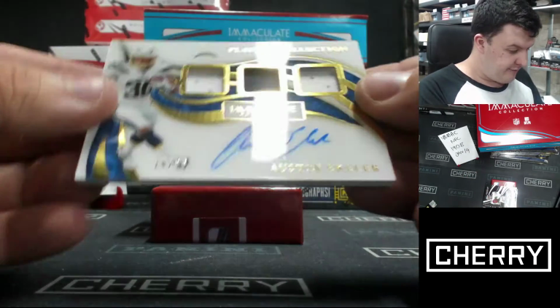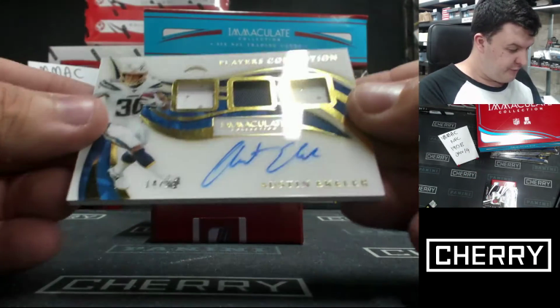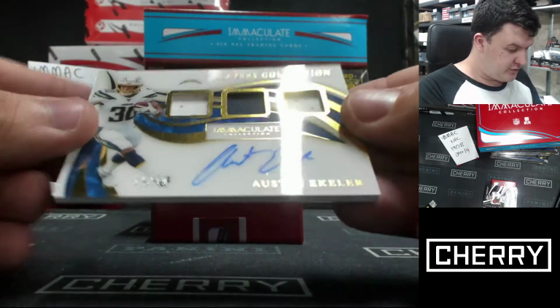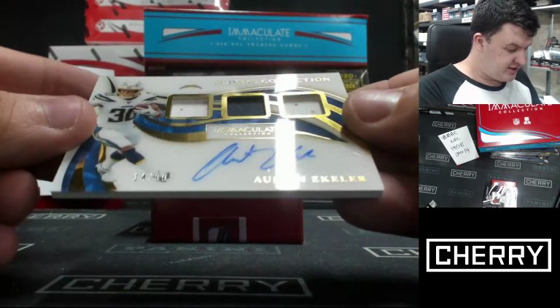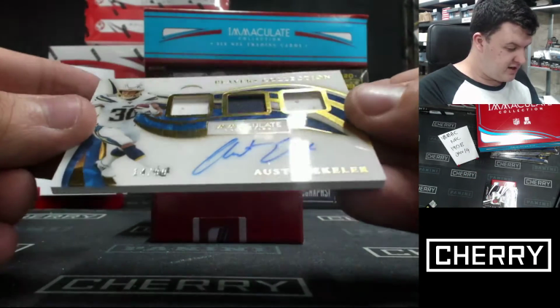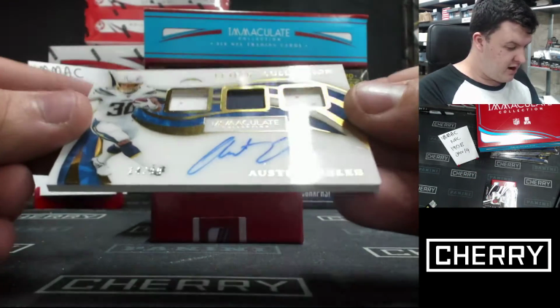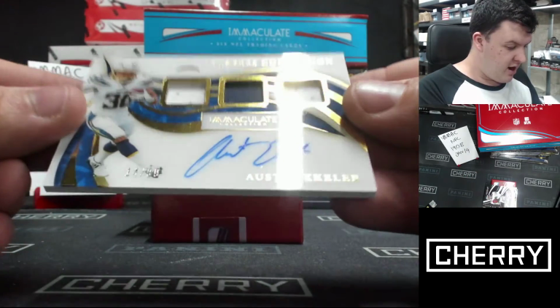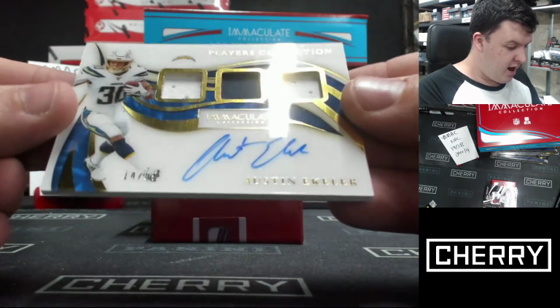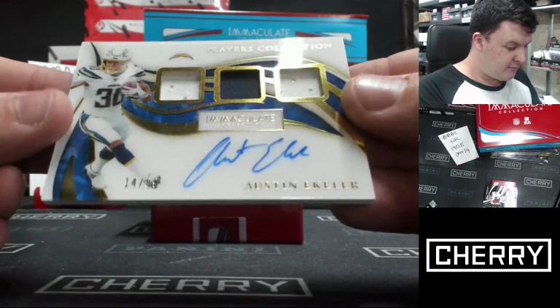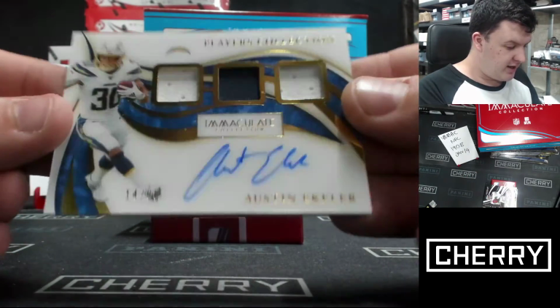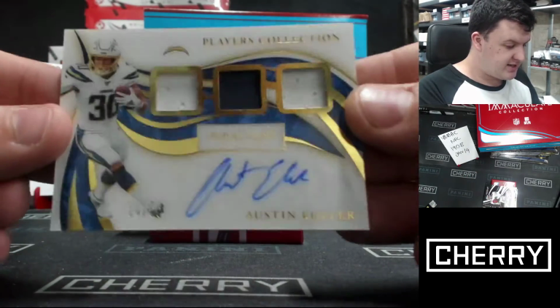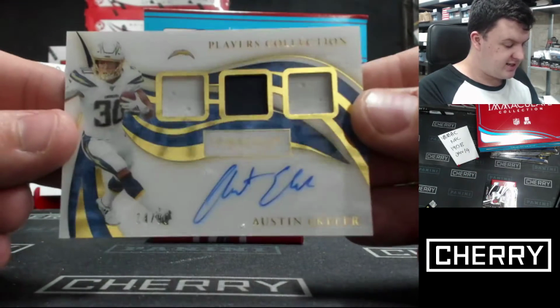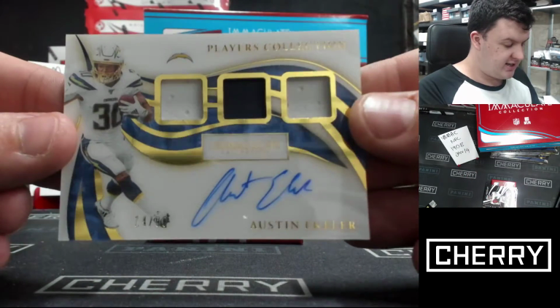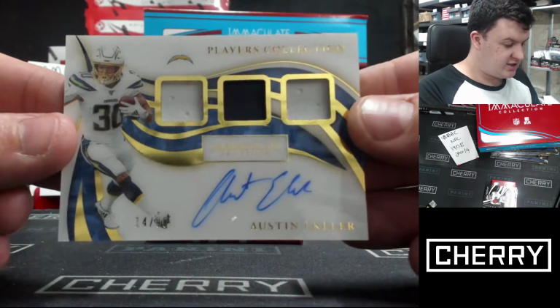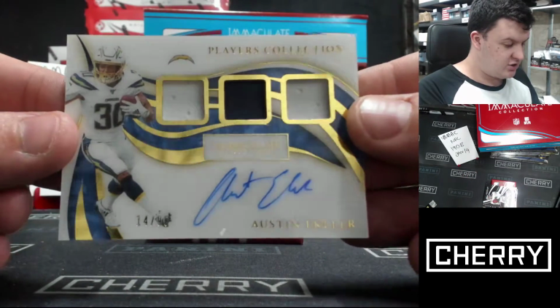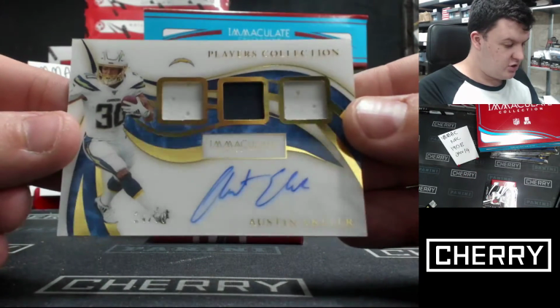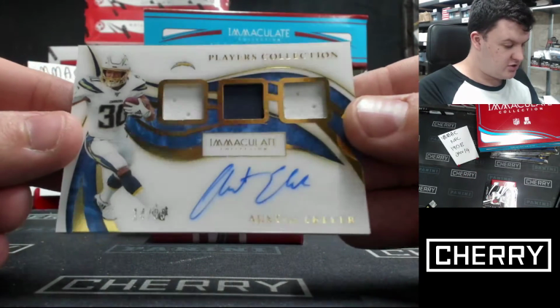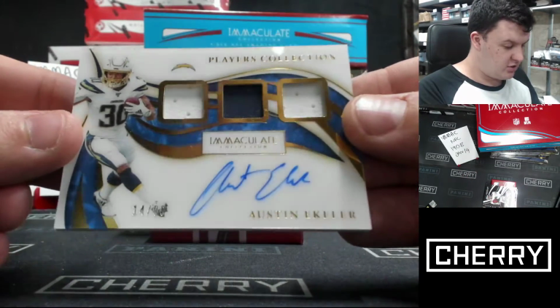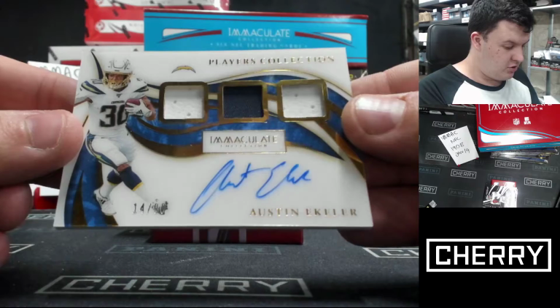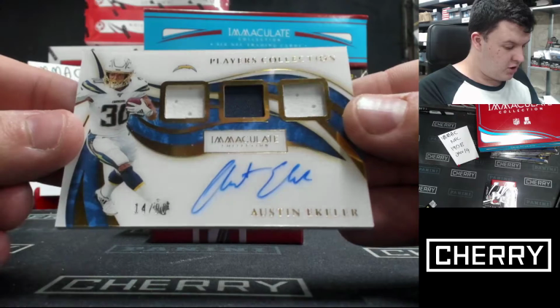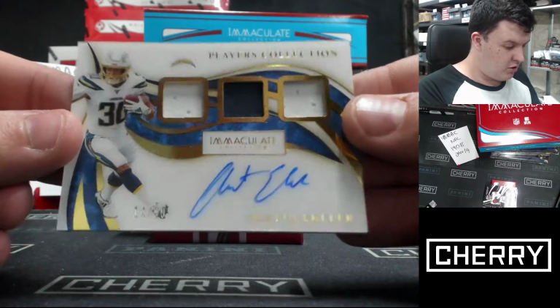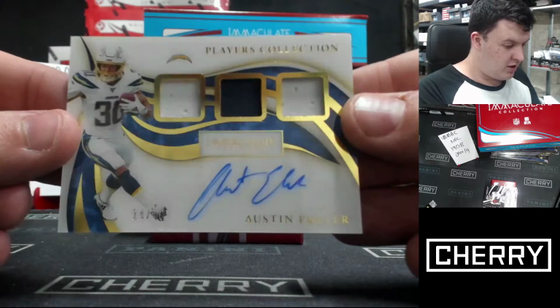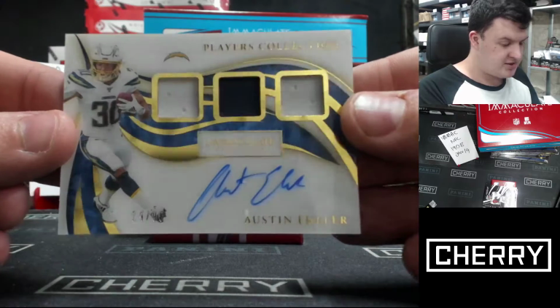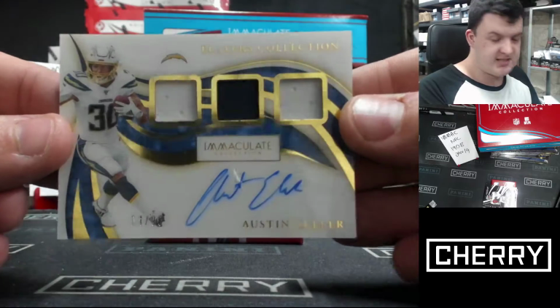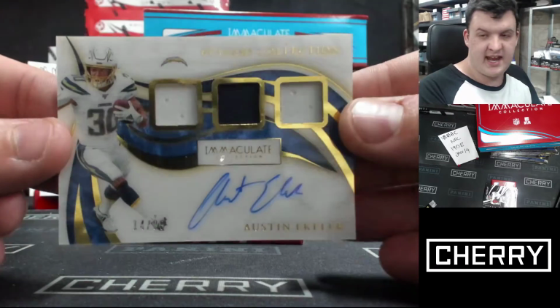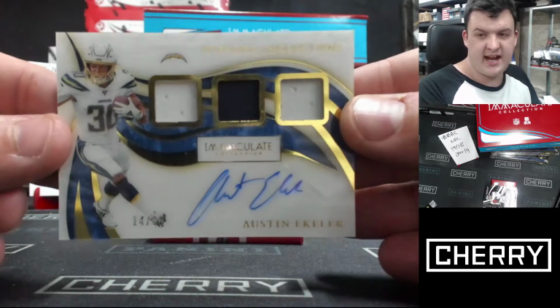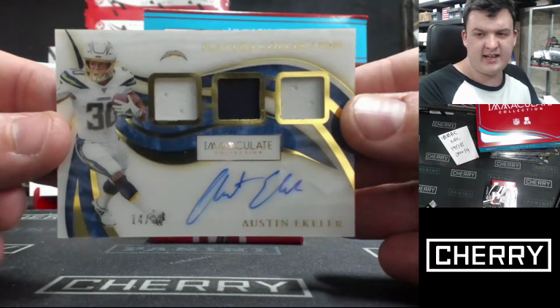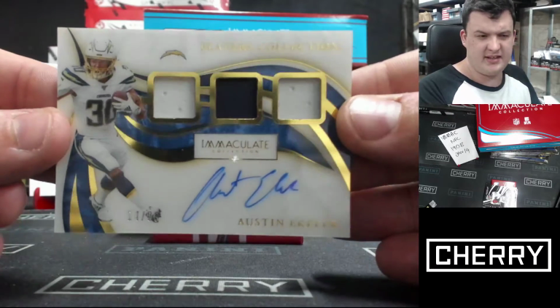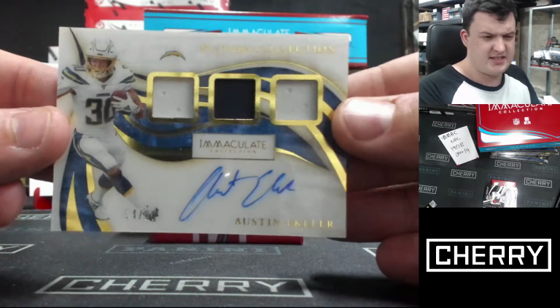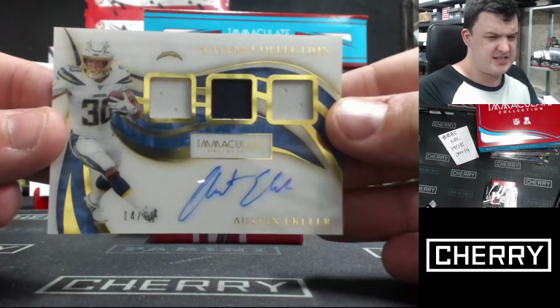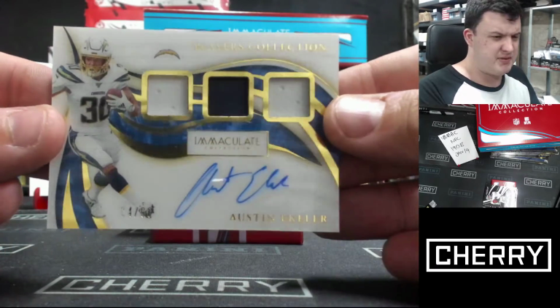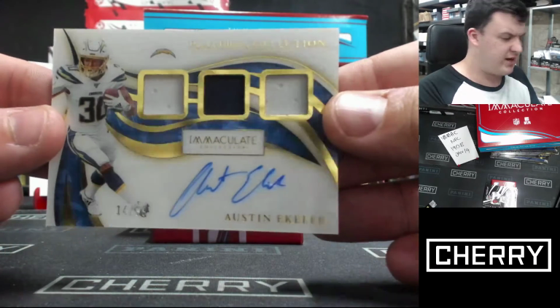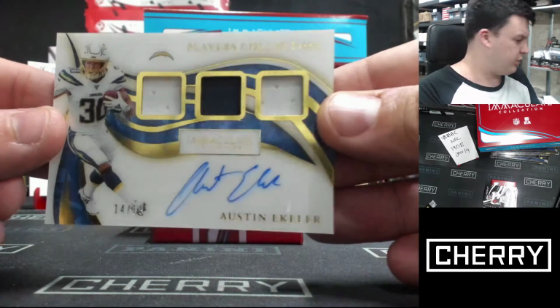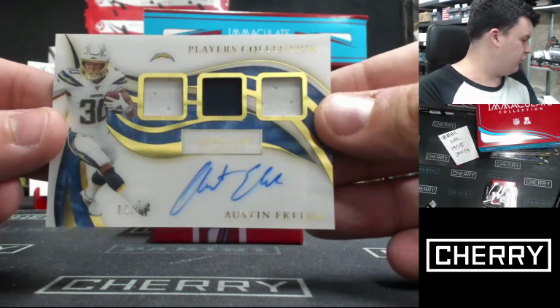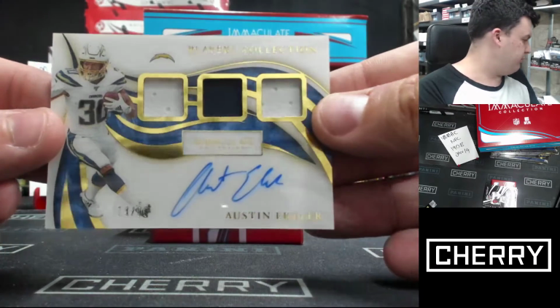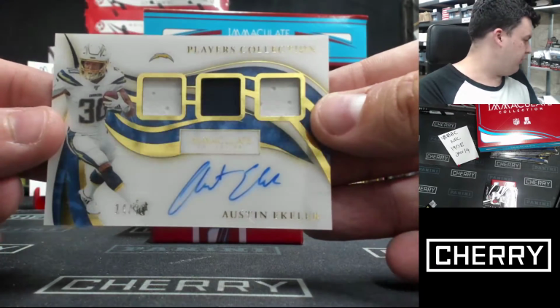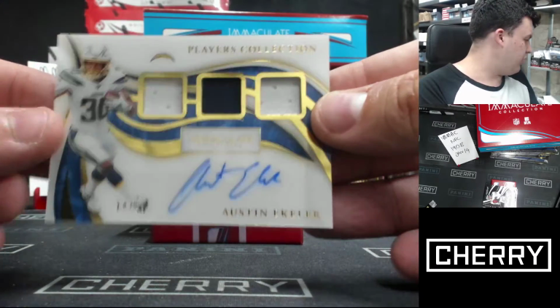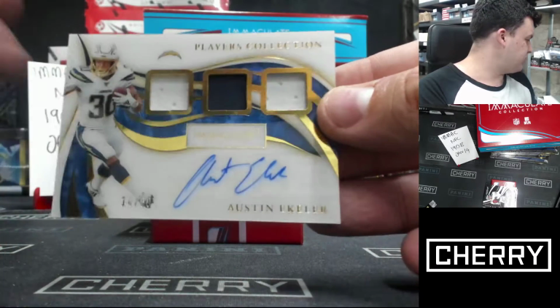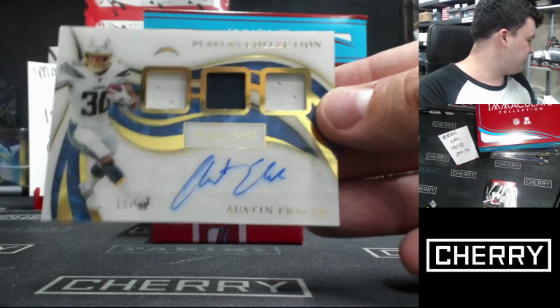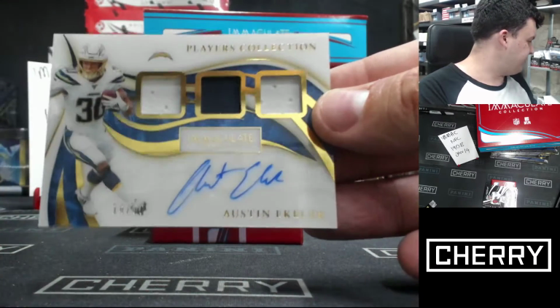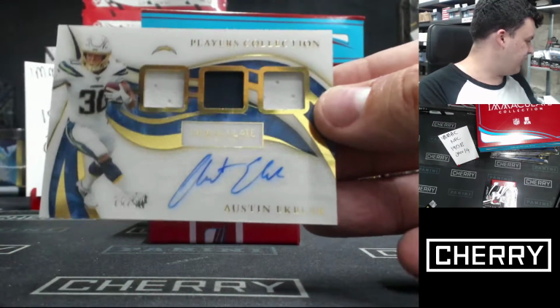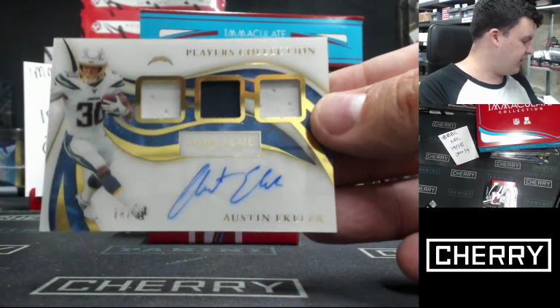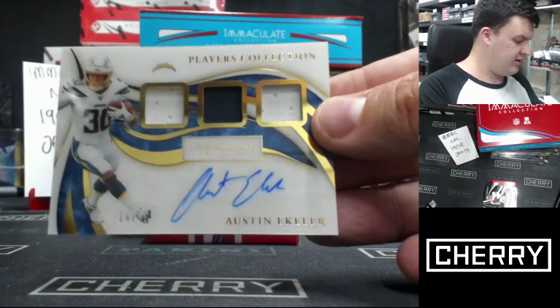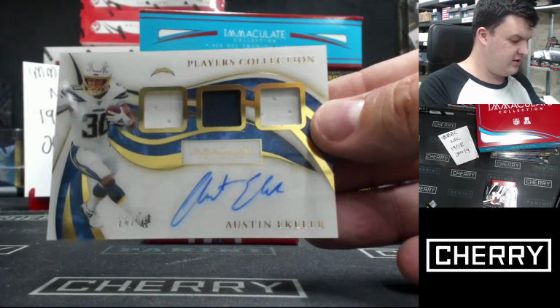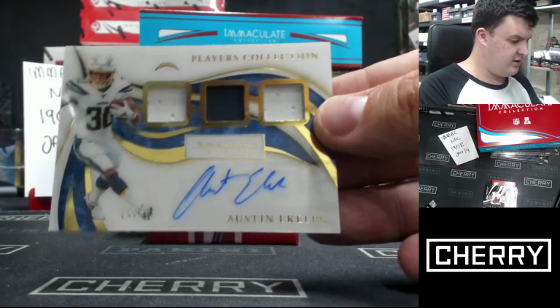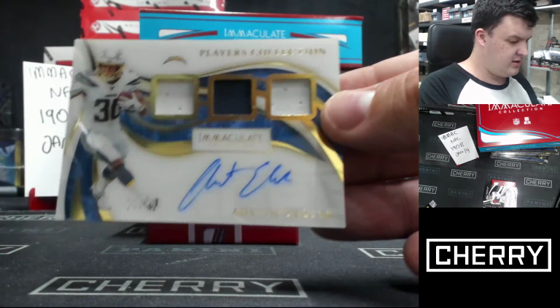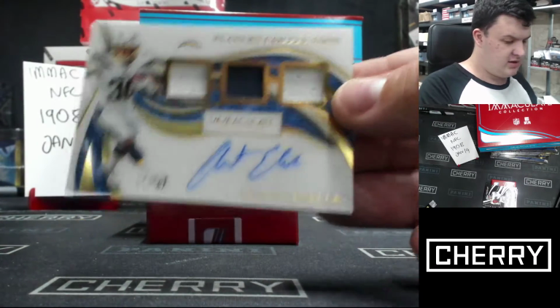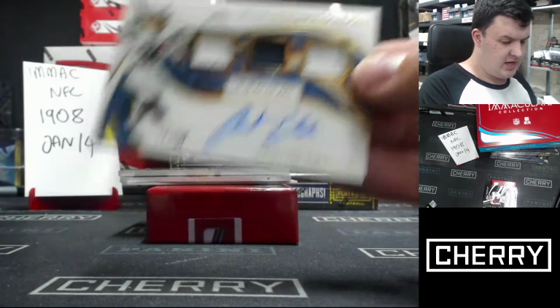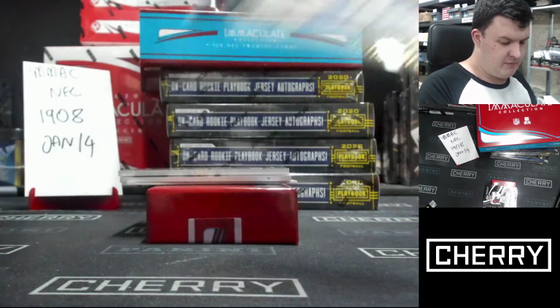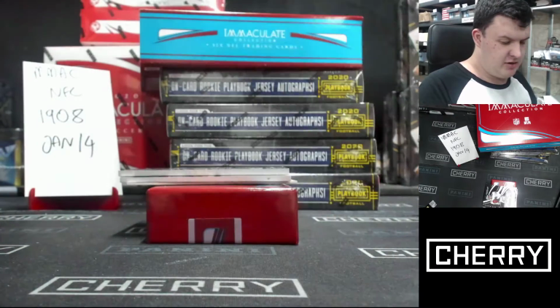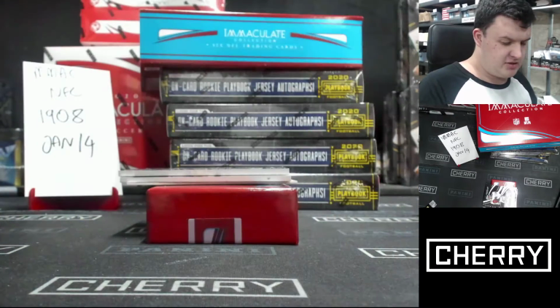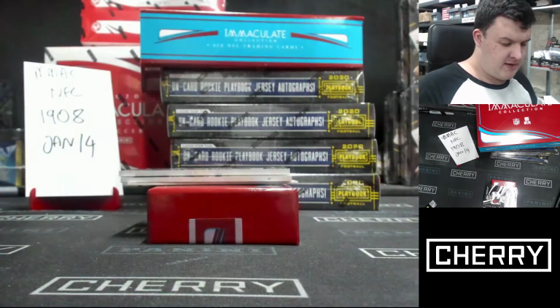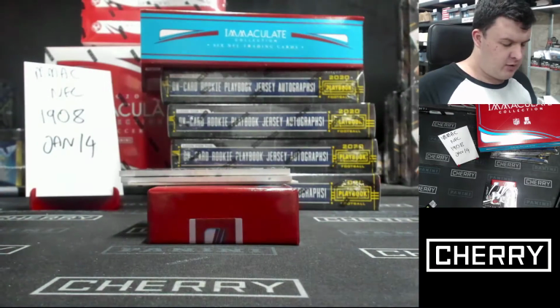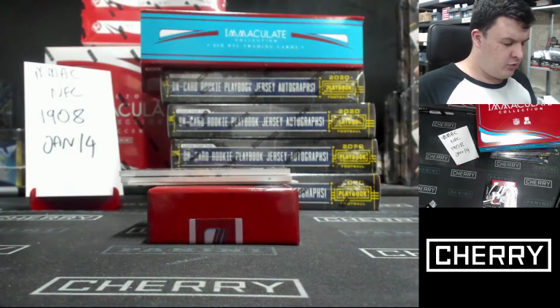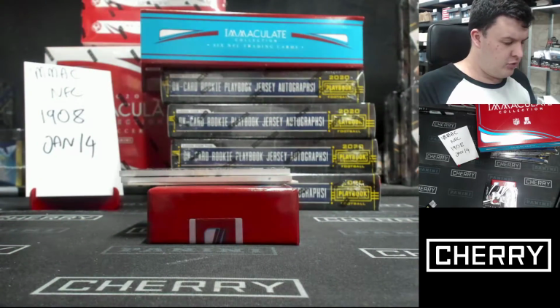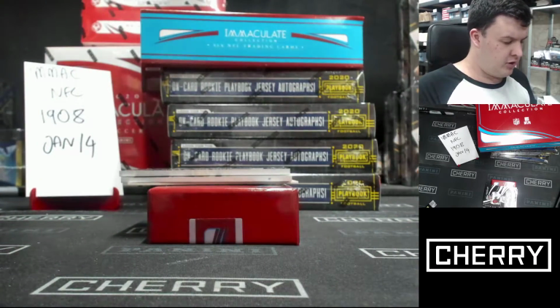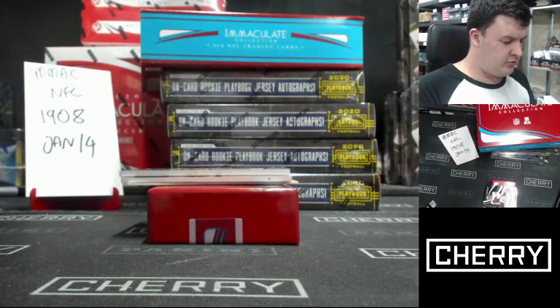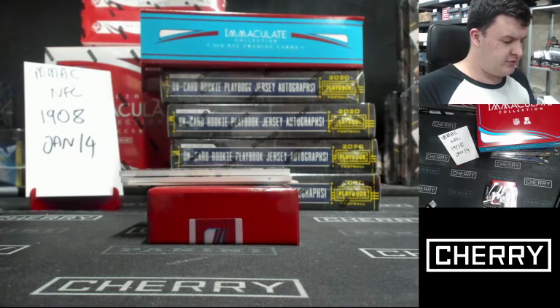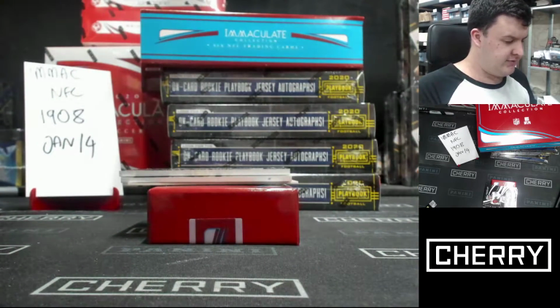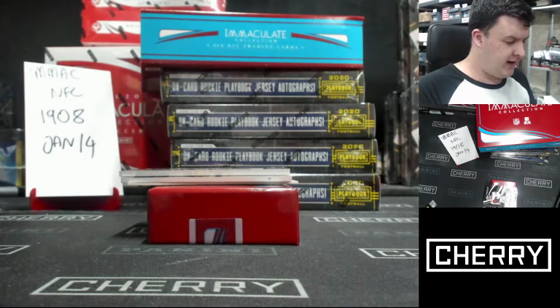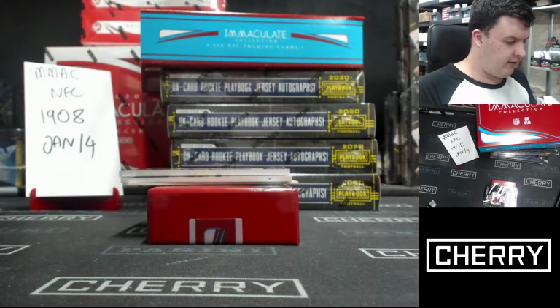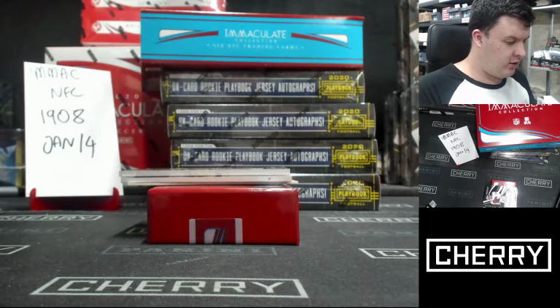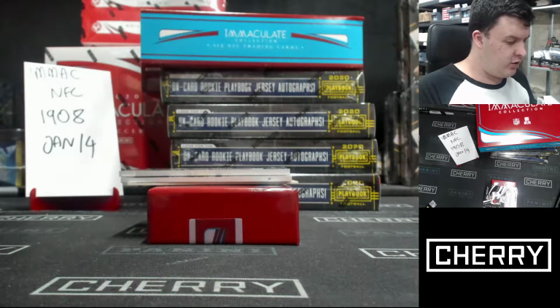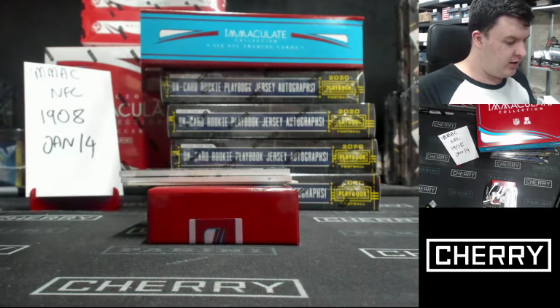Fourteen to ninety-nine. Players Collection Jersey Auto — Austin Ekeler. This has been a good box so far, and we got to our autos very early.